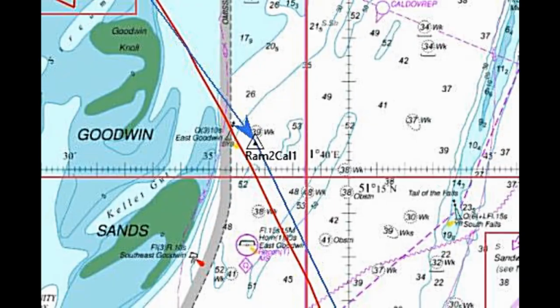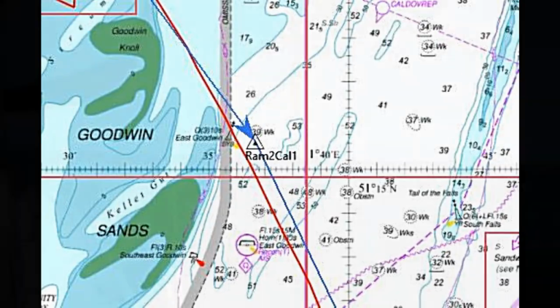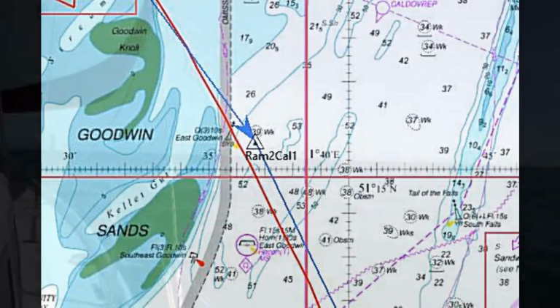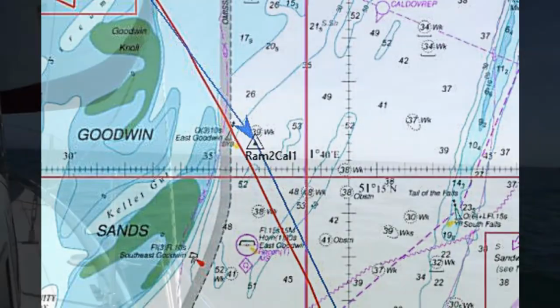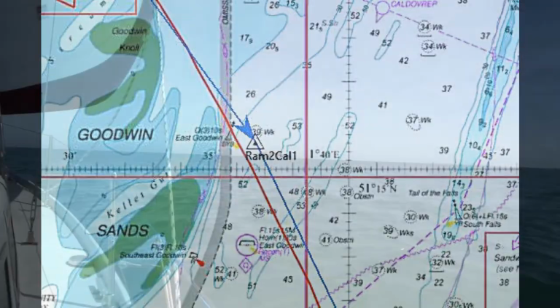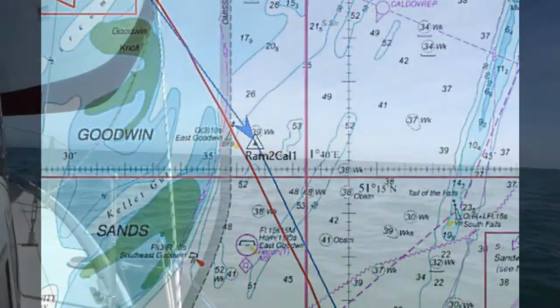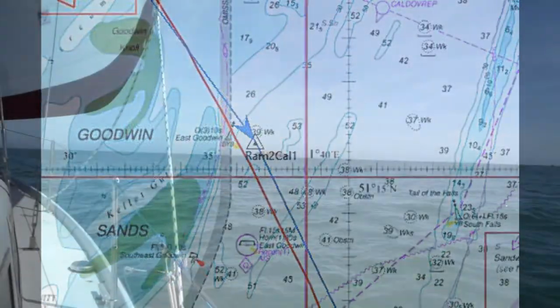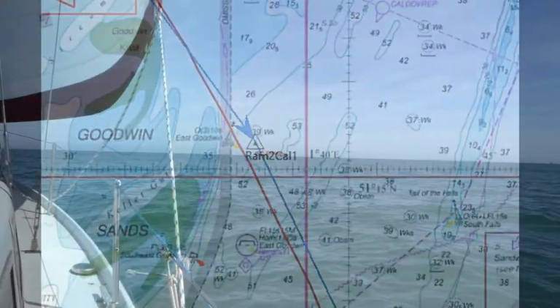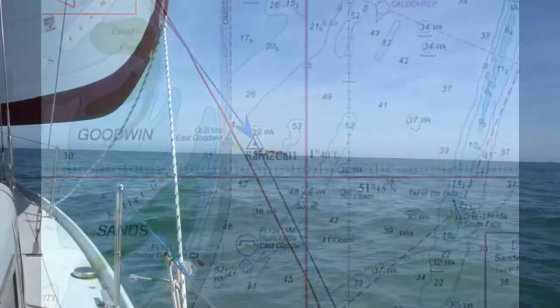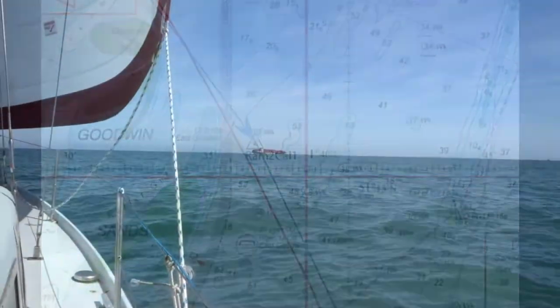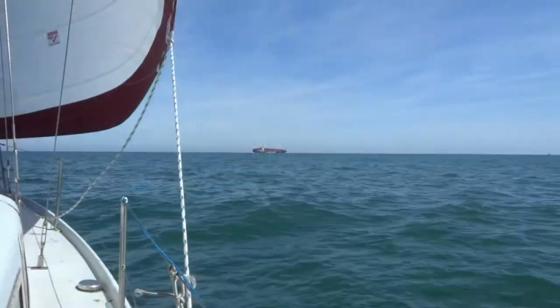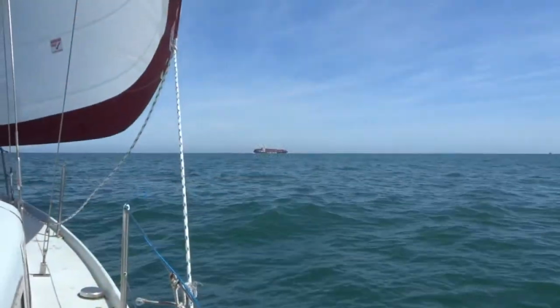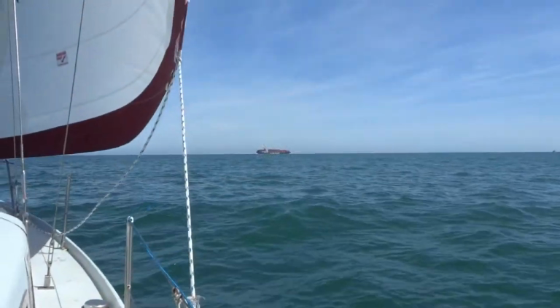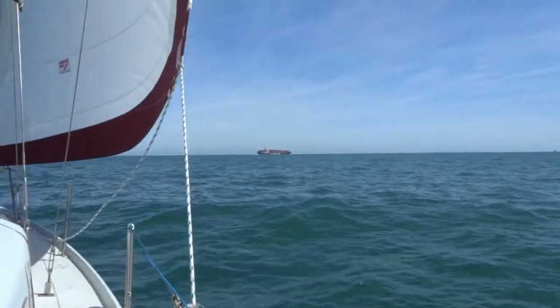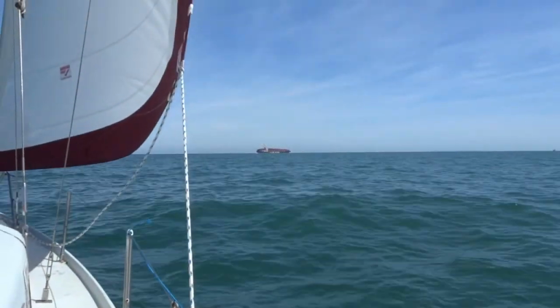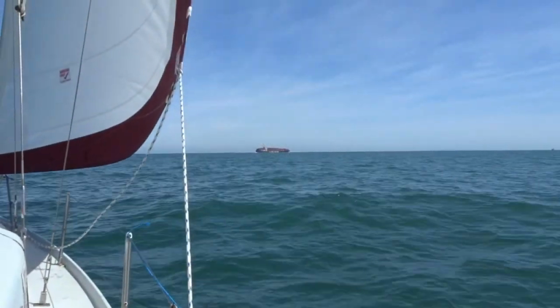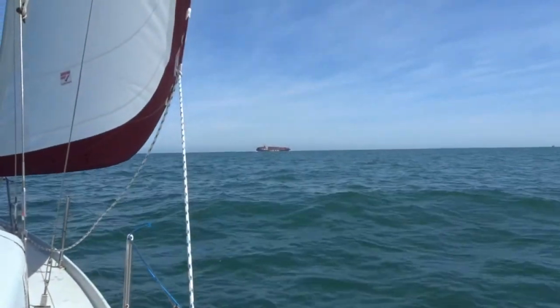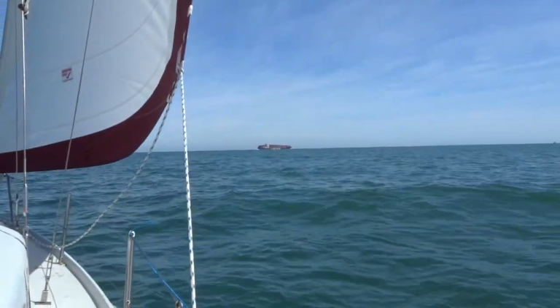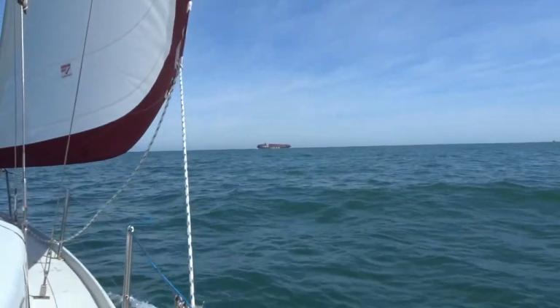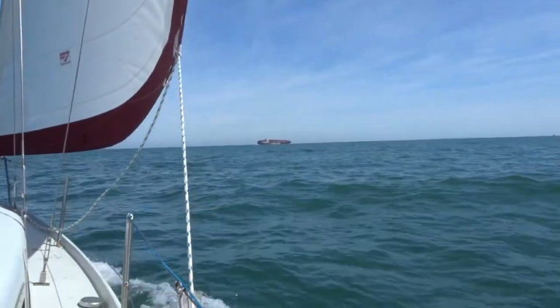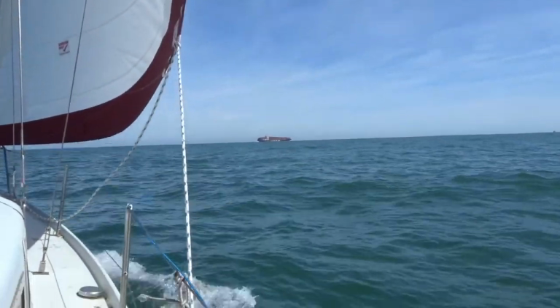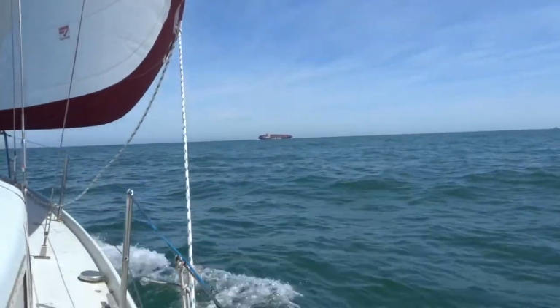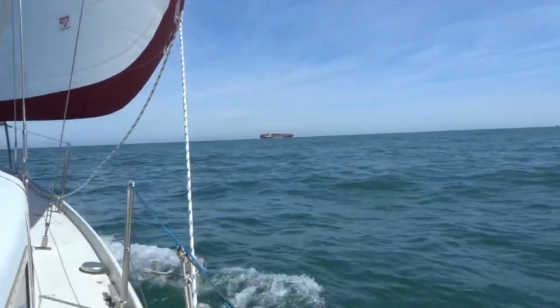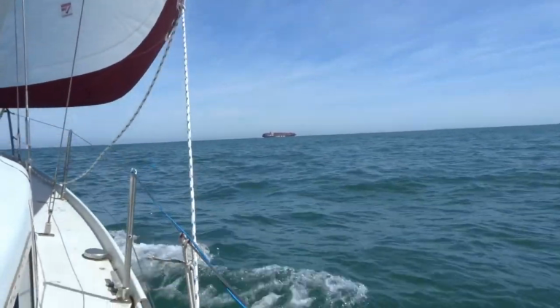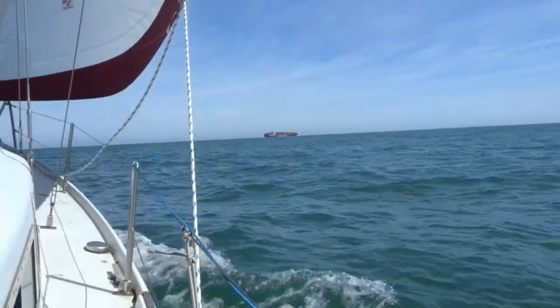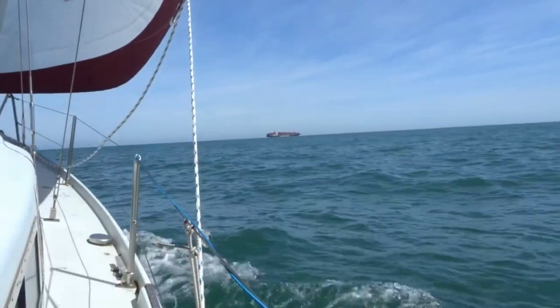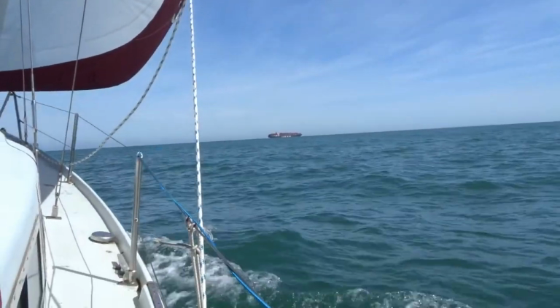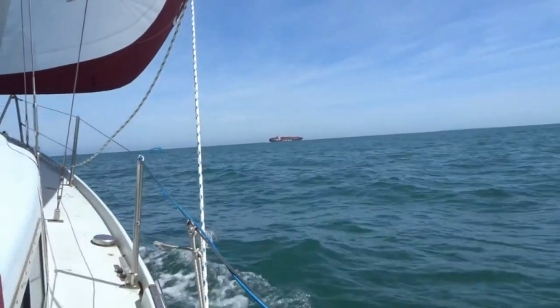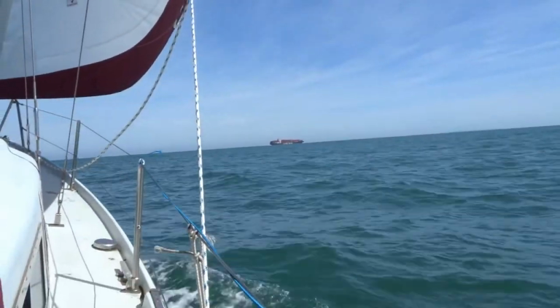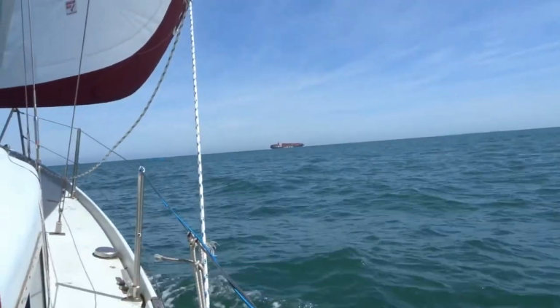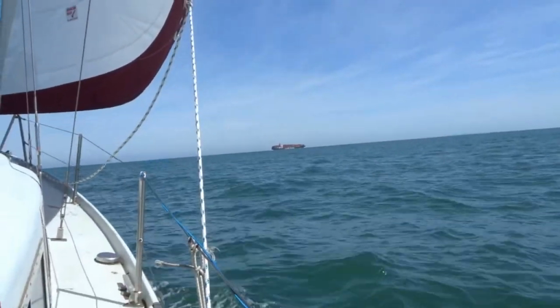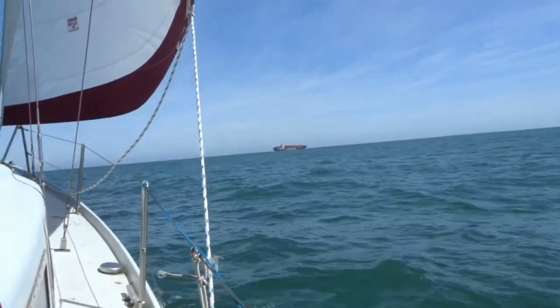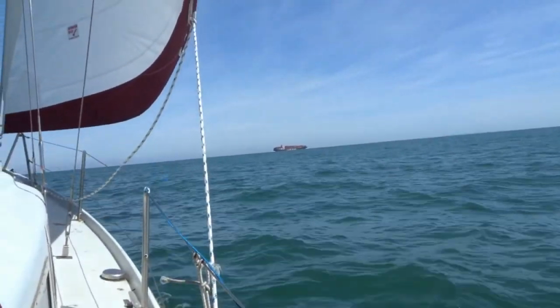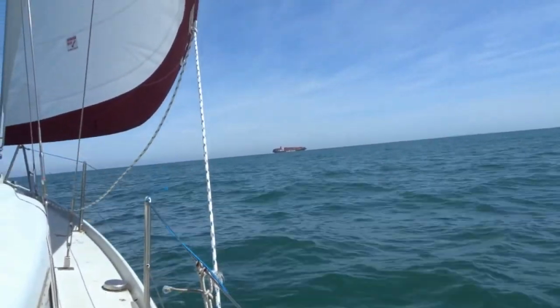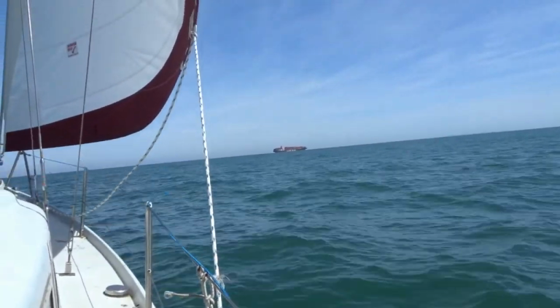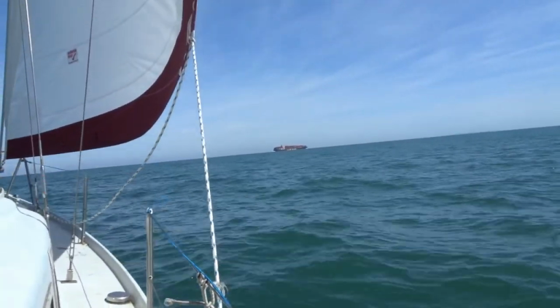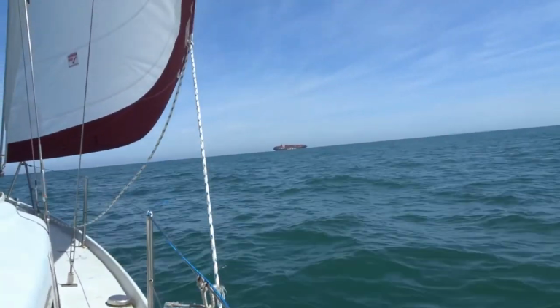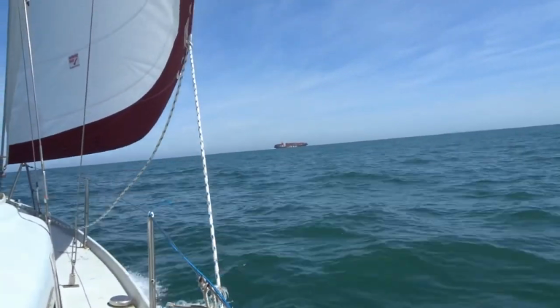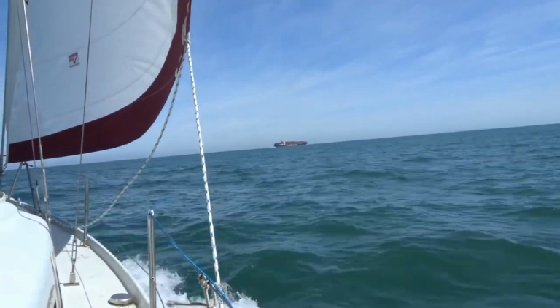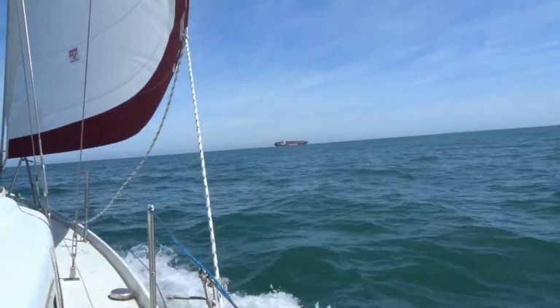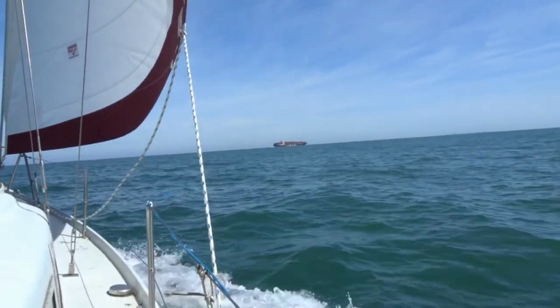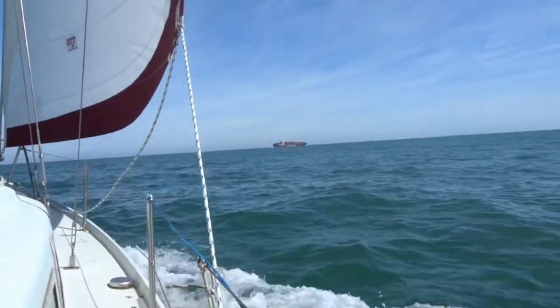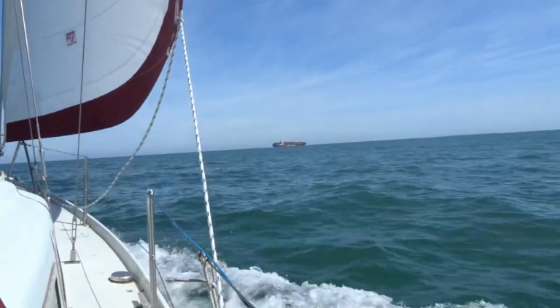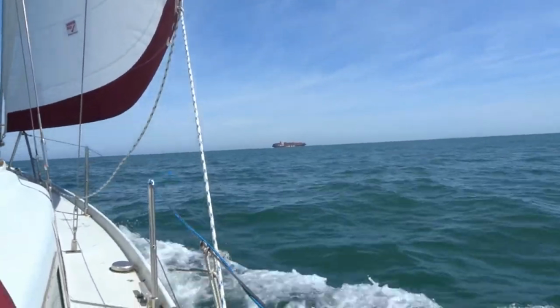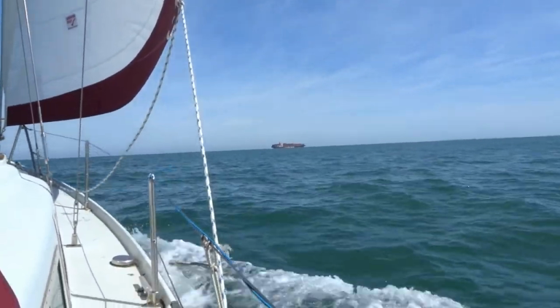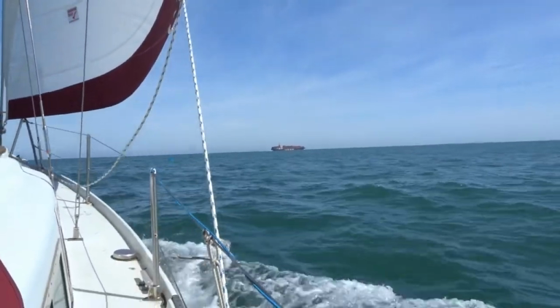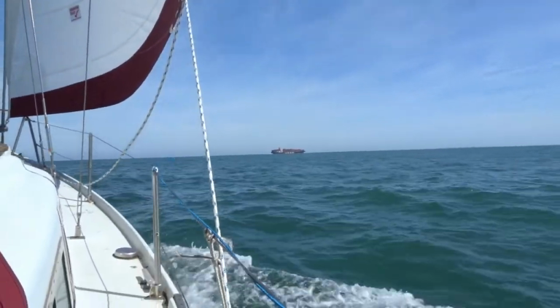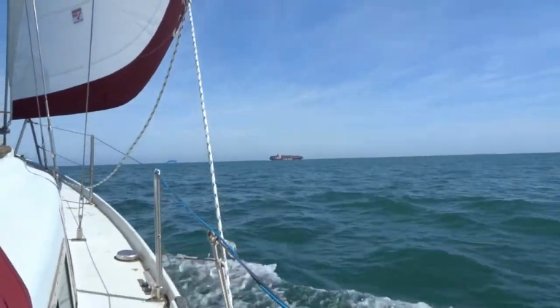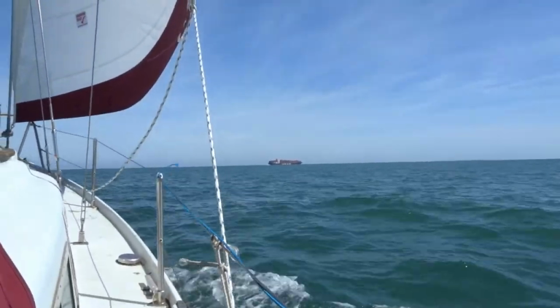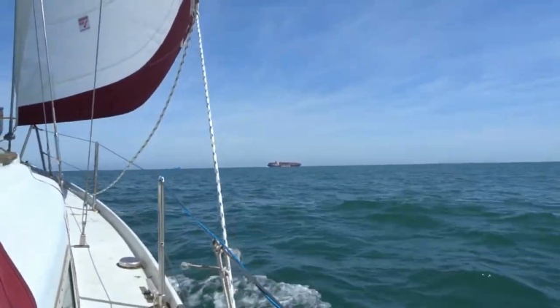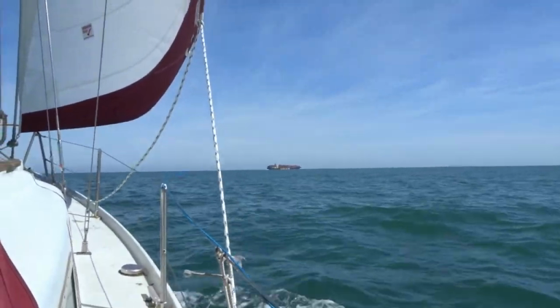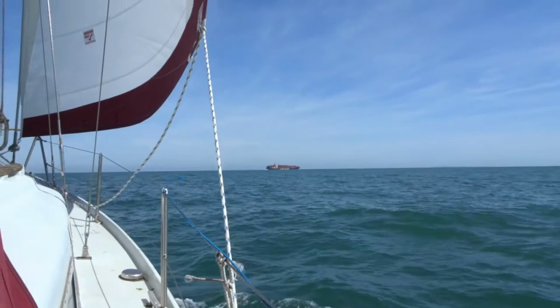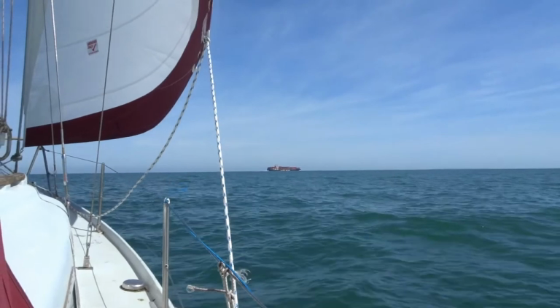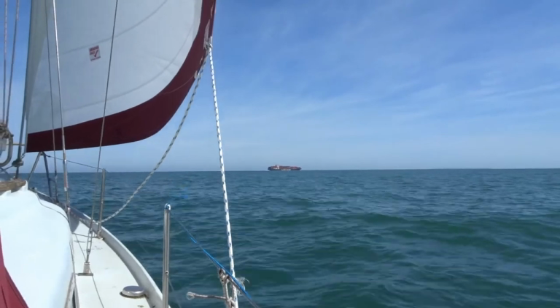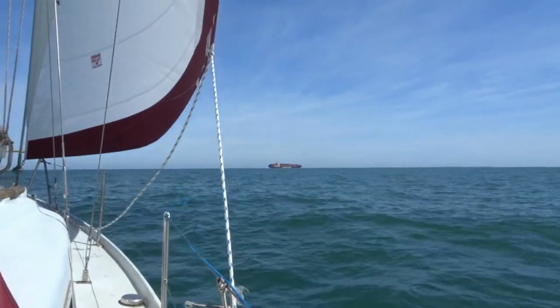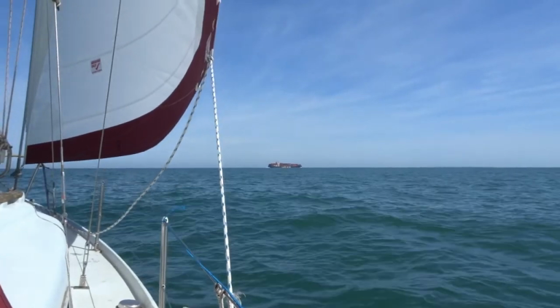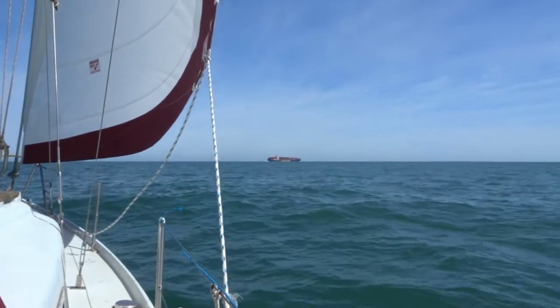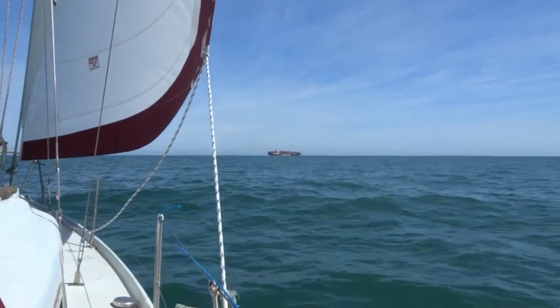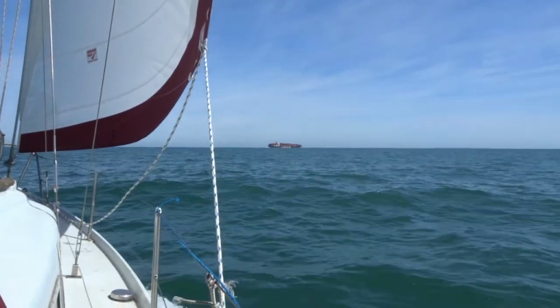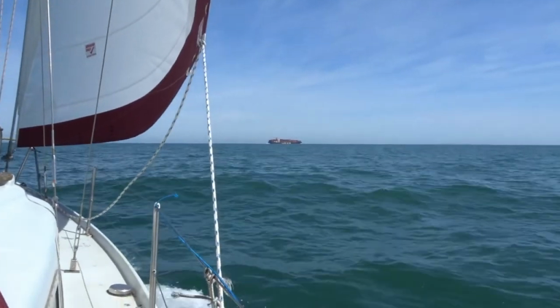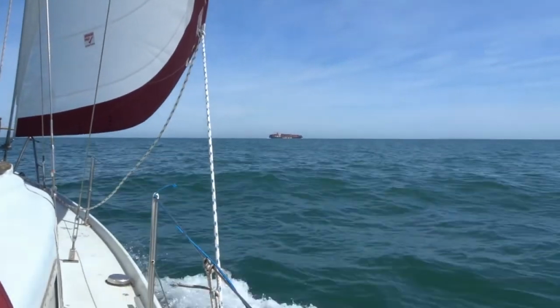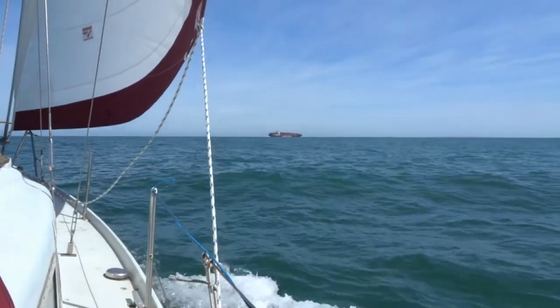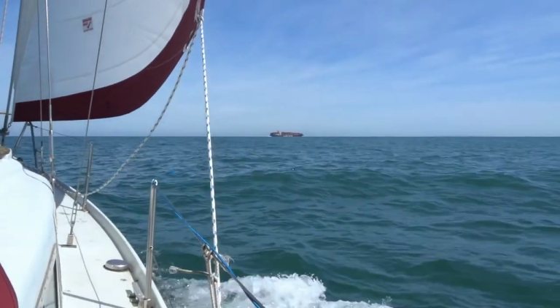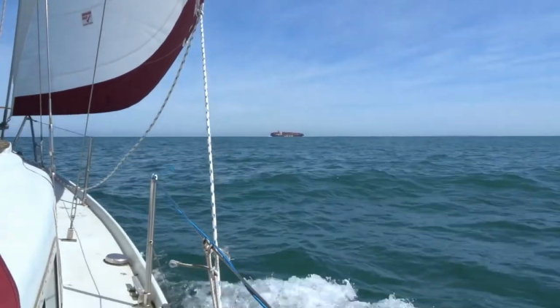This big ship's just gone past us at about a mile and a half. He's about as close as you really want to get to any of these sort of things.